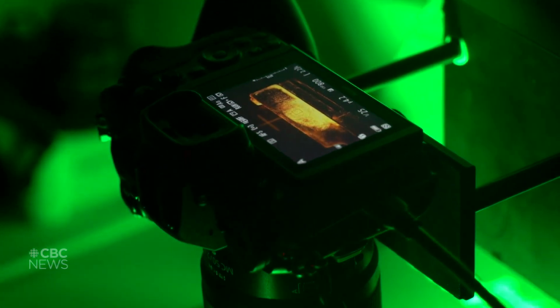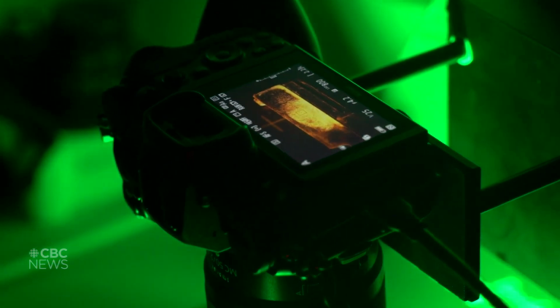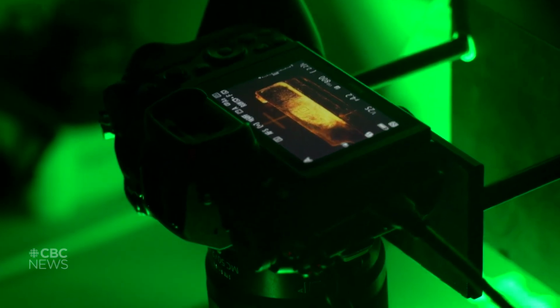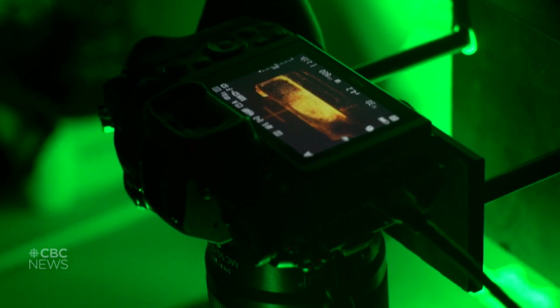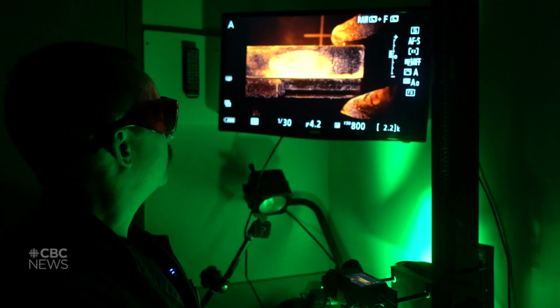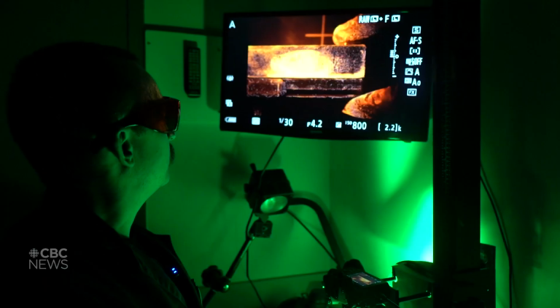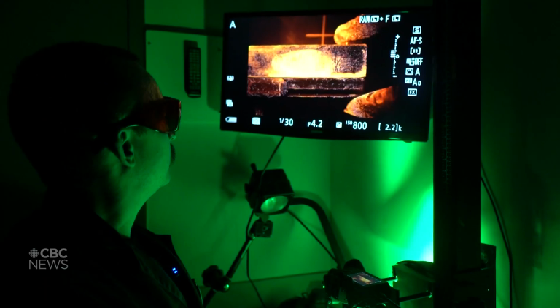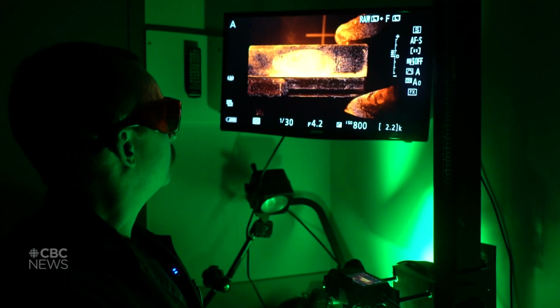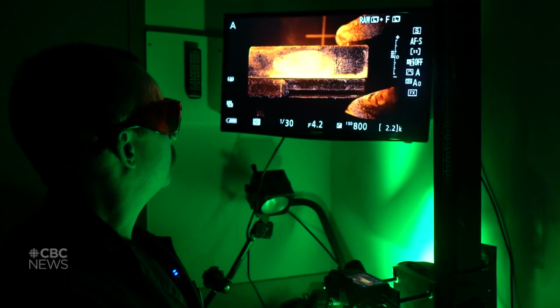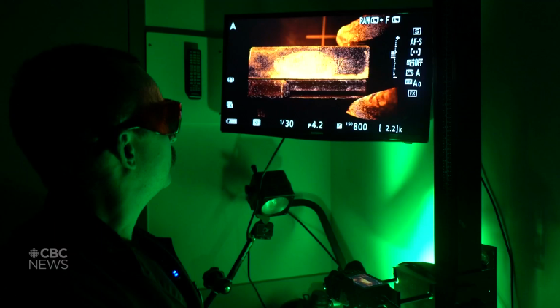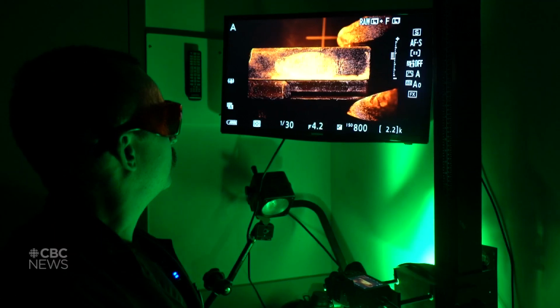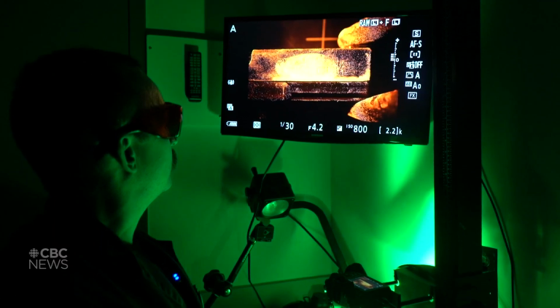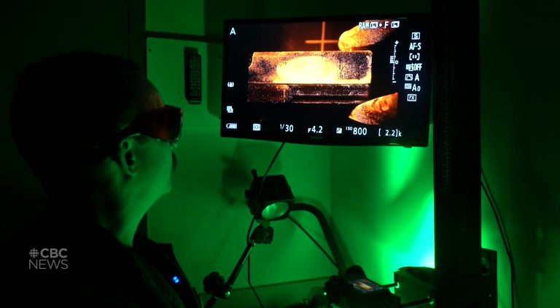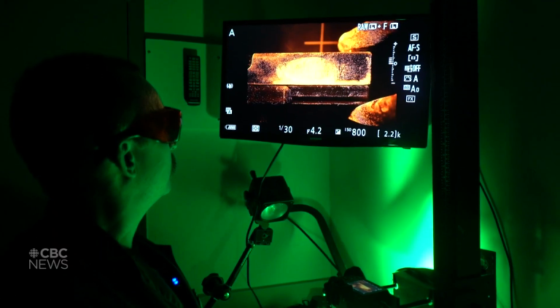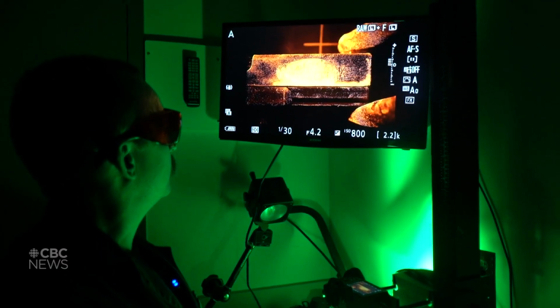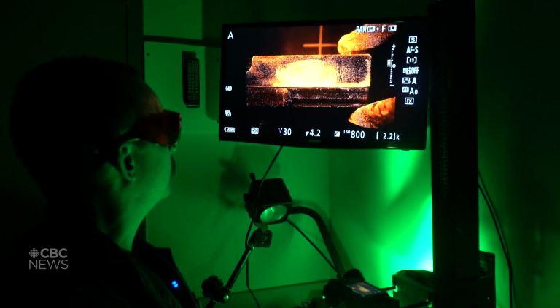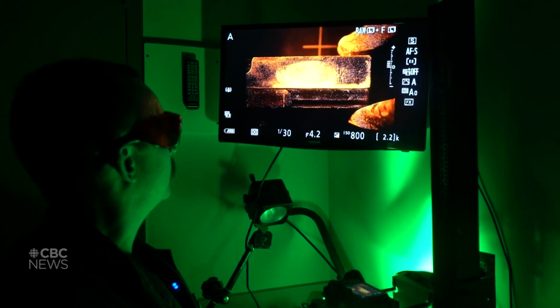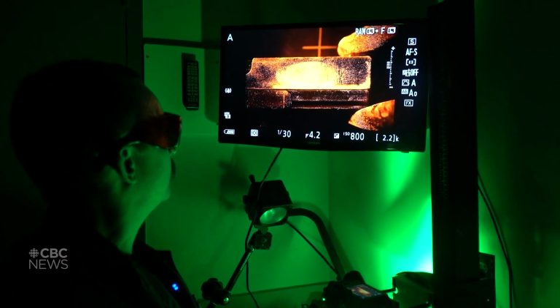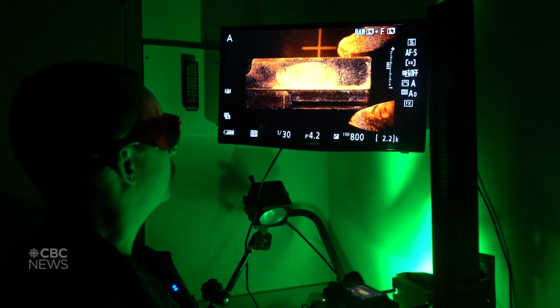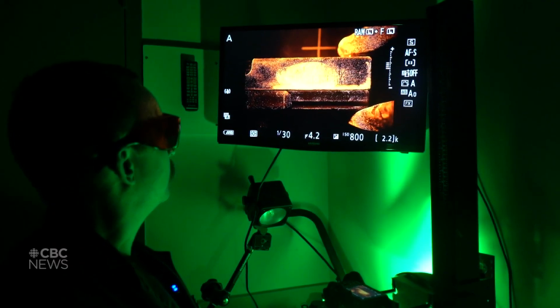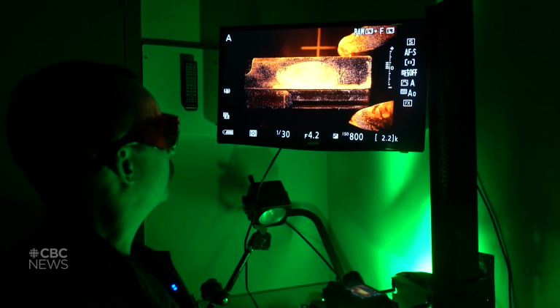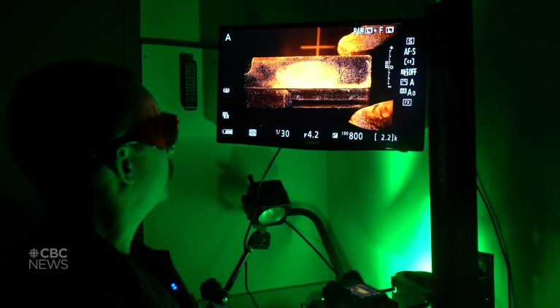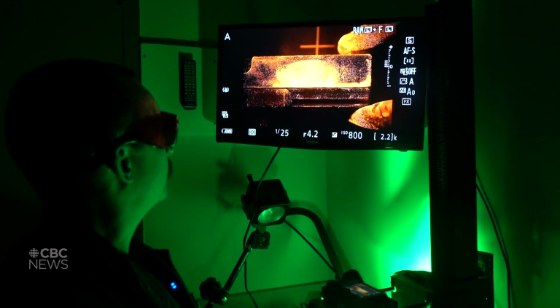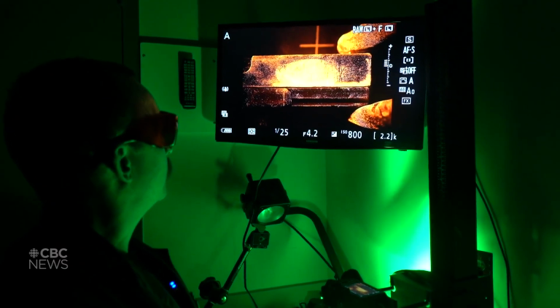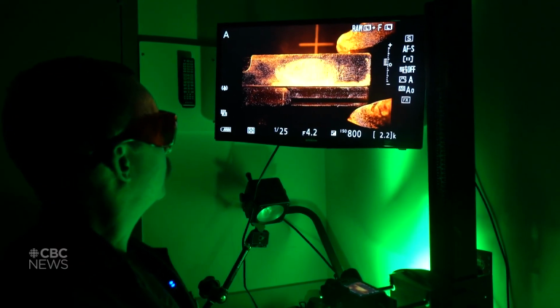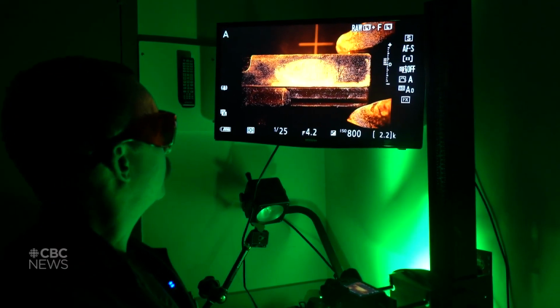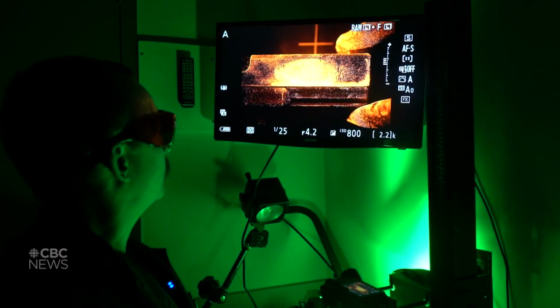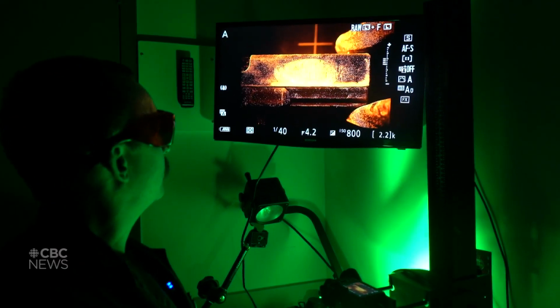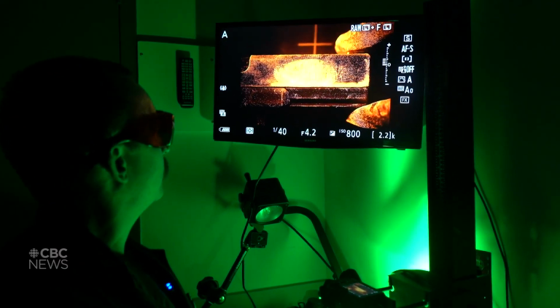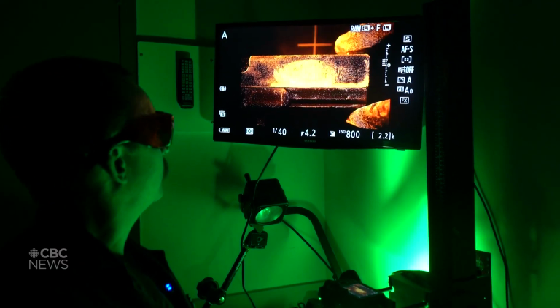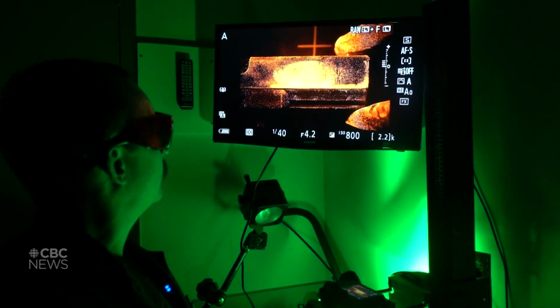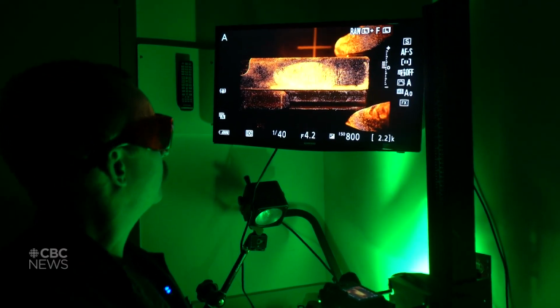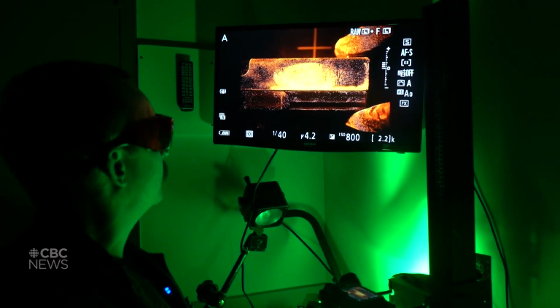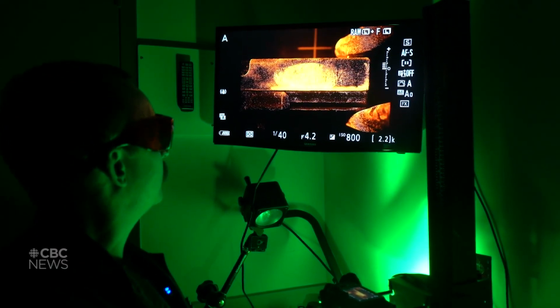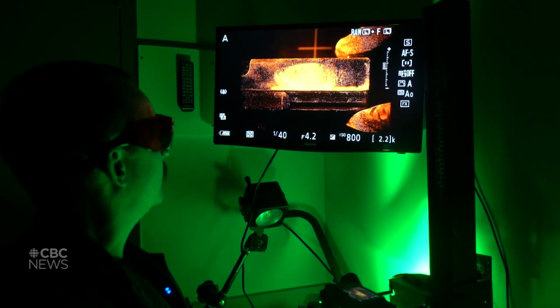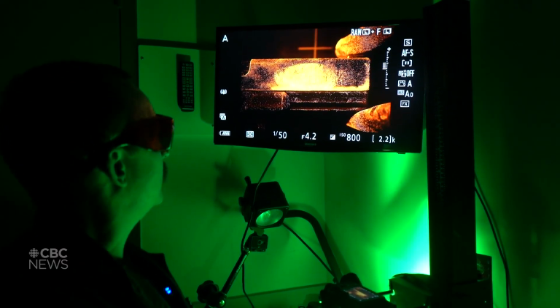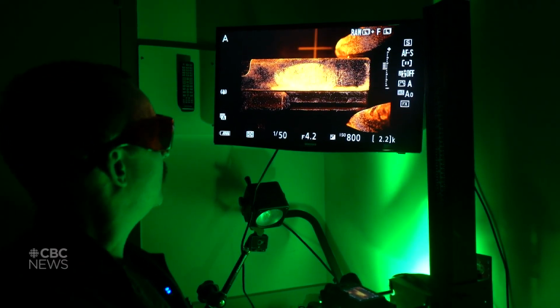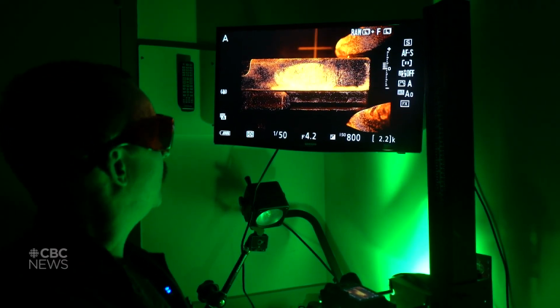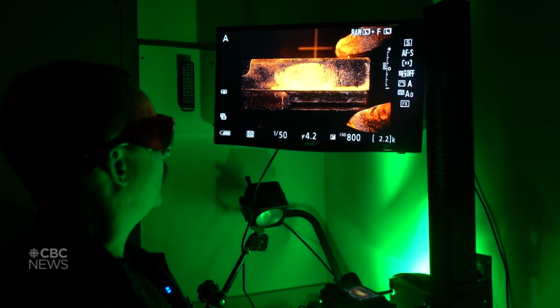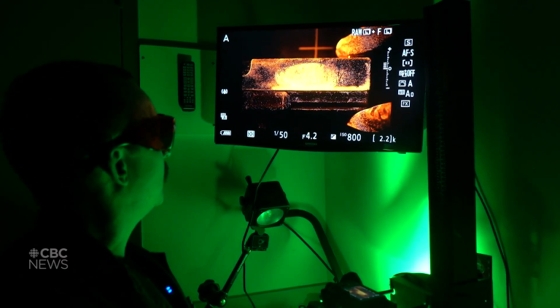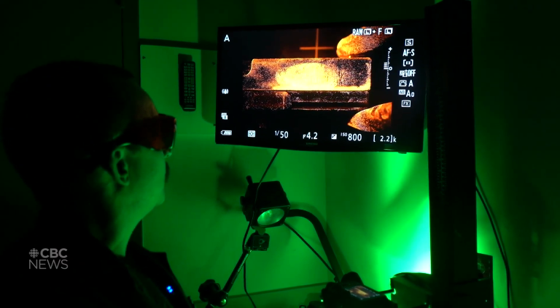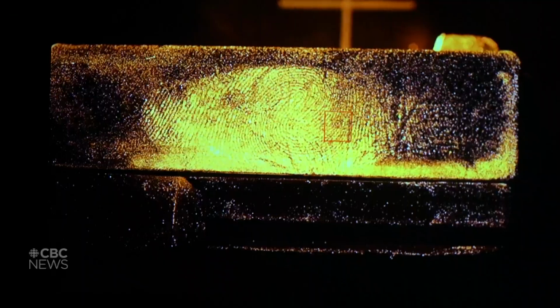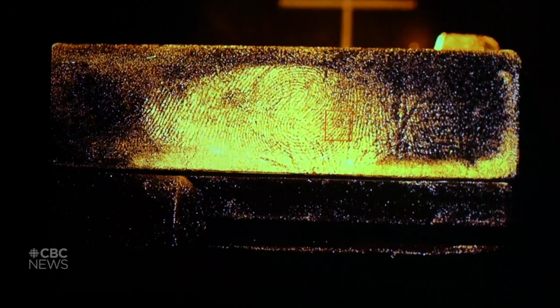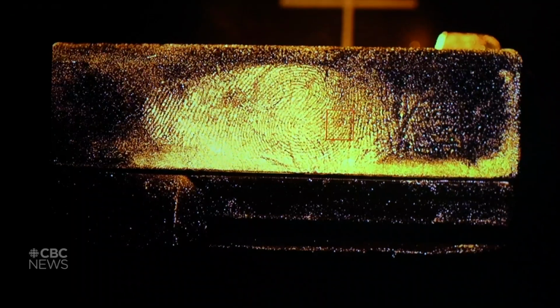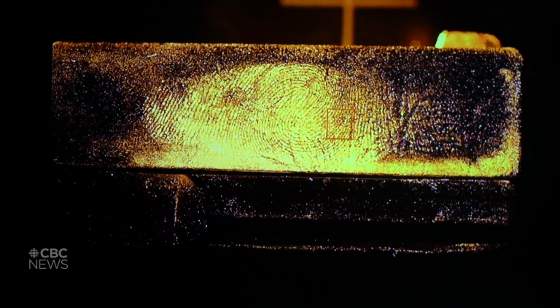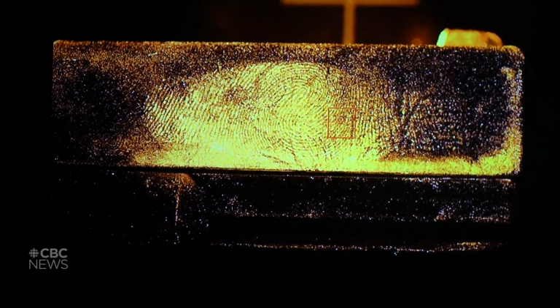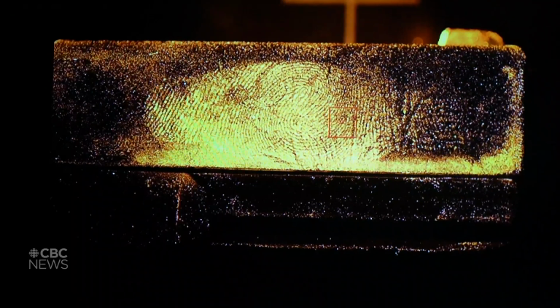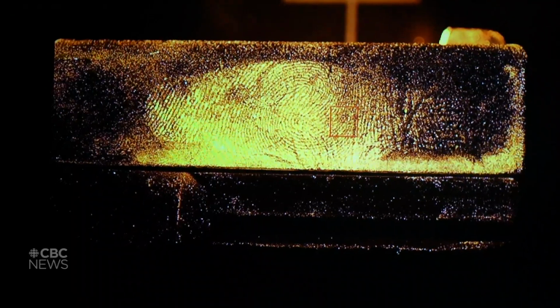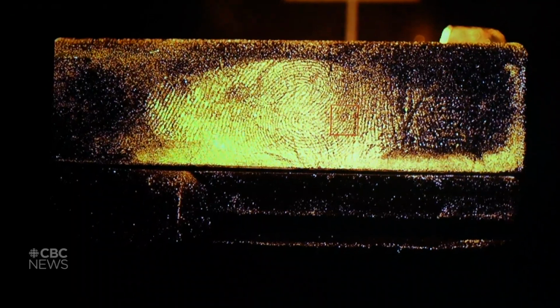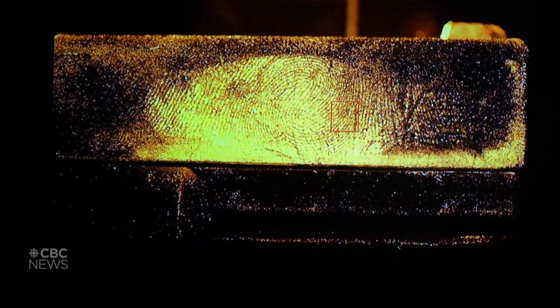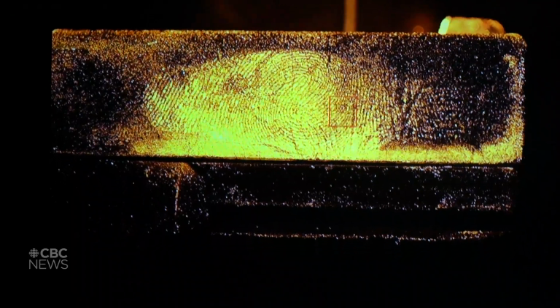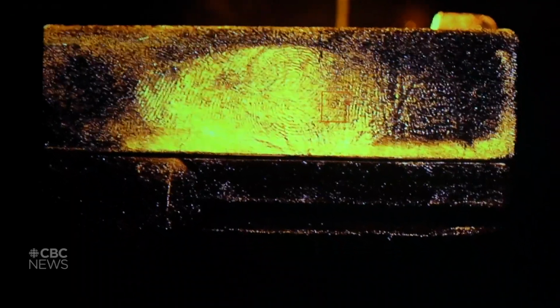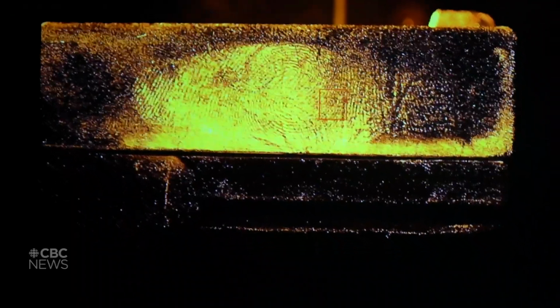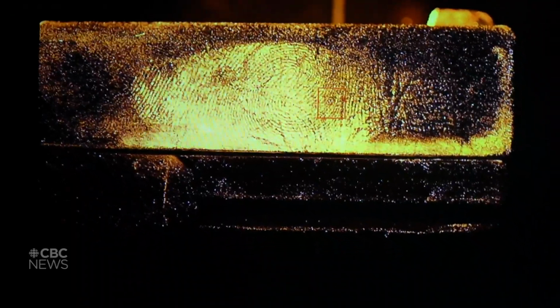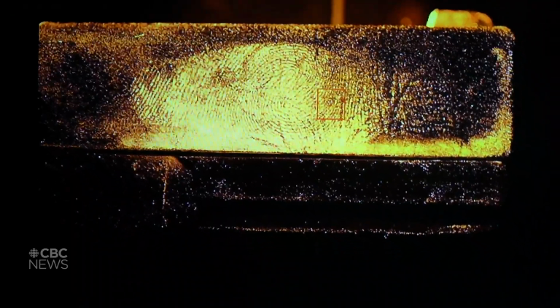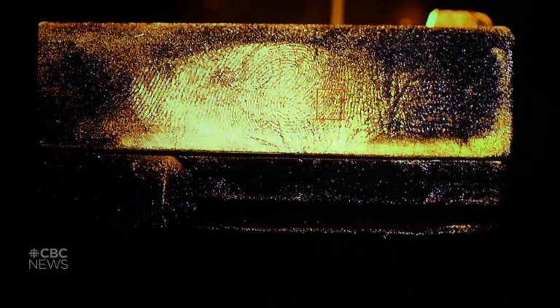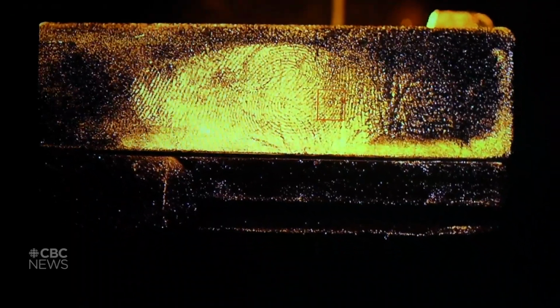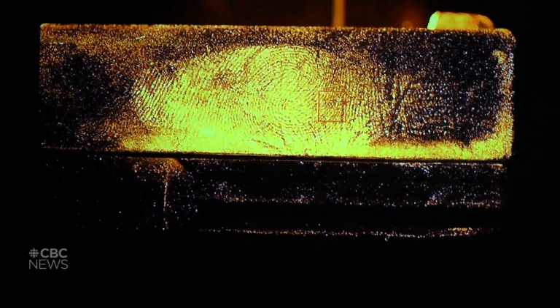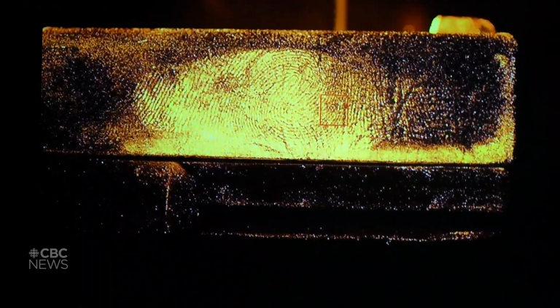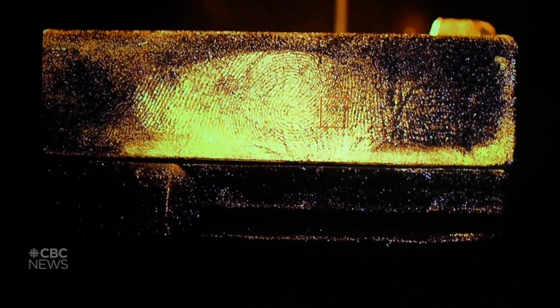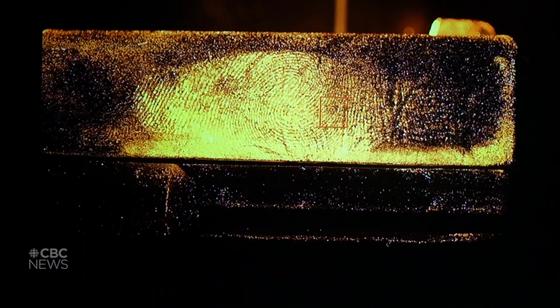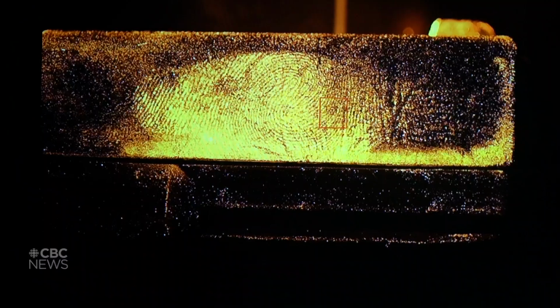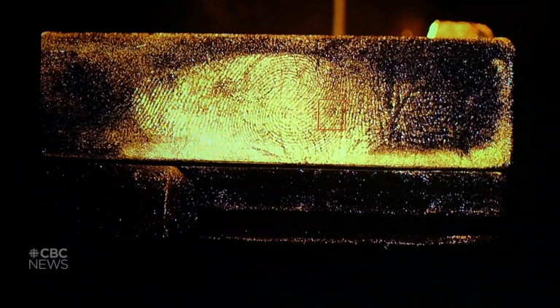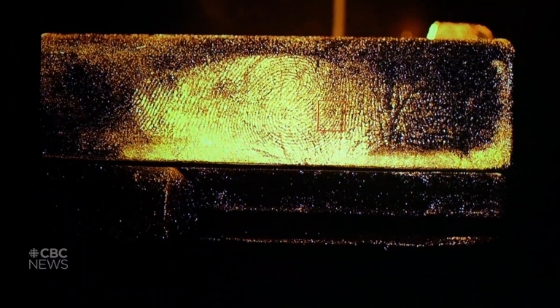I would take this fingerprint back and submit it to our RCMP national database, where we store all of our fingerprints.